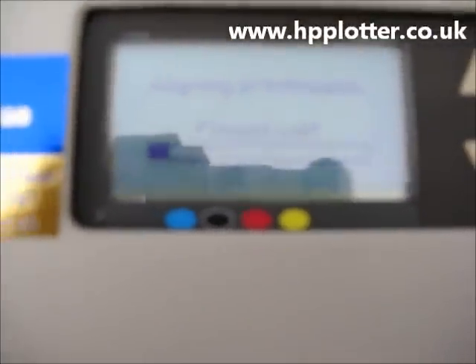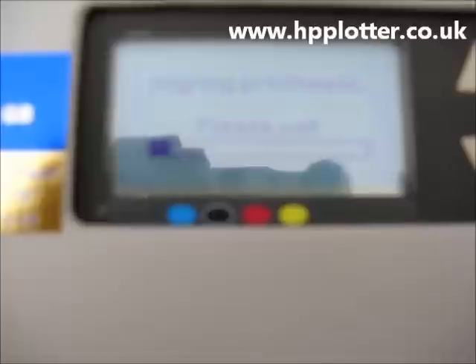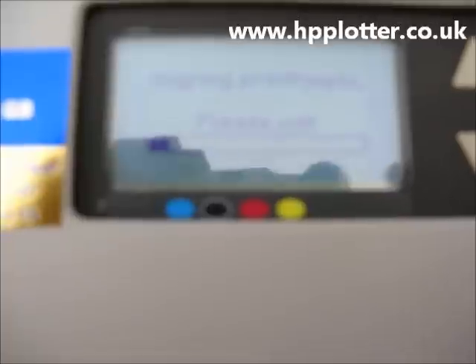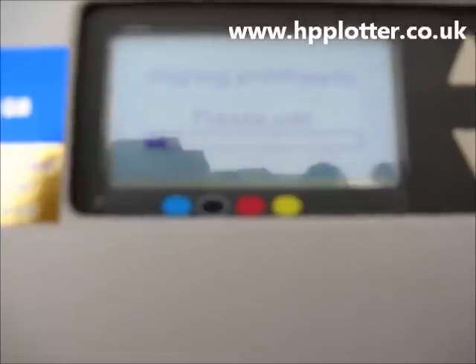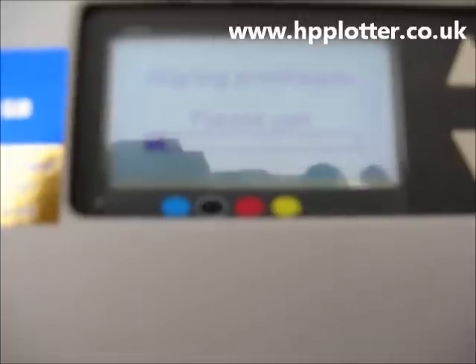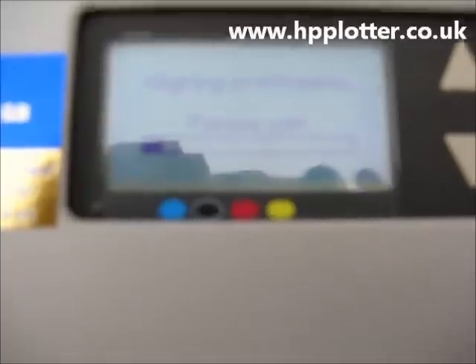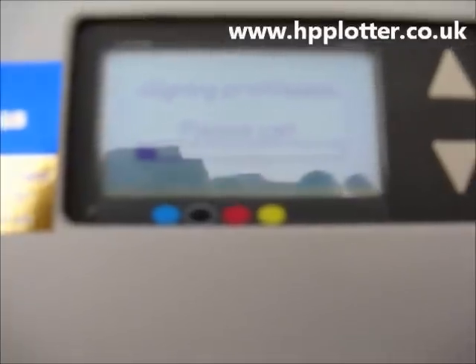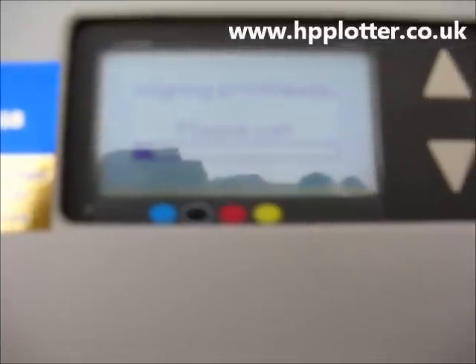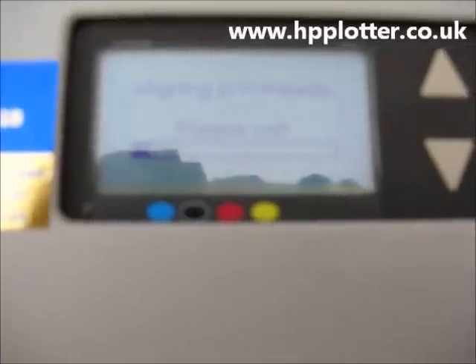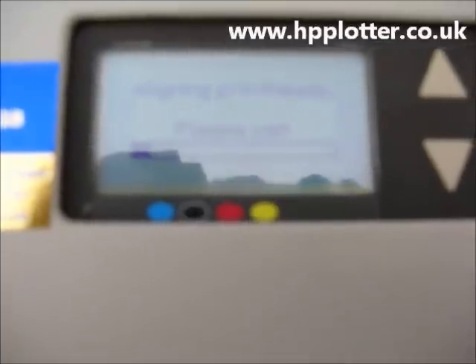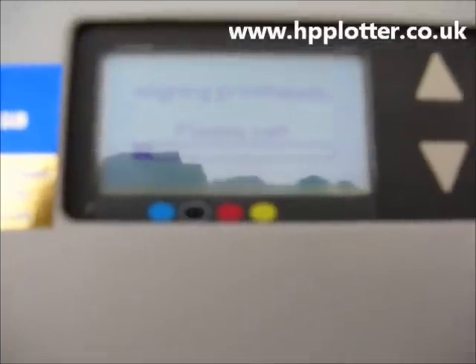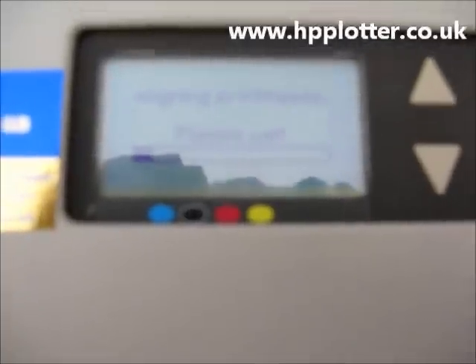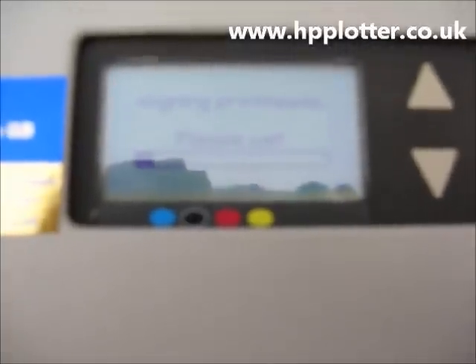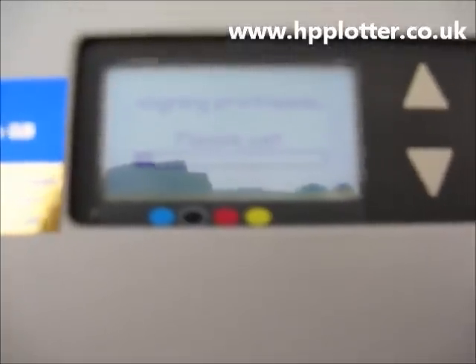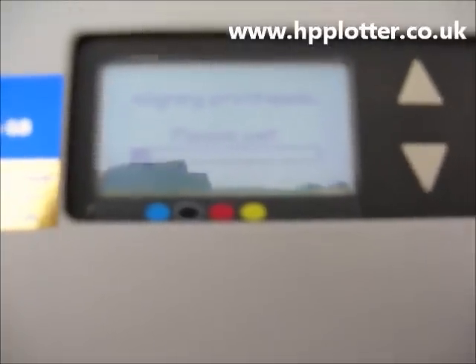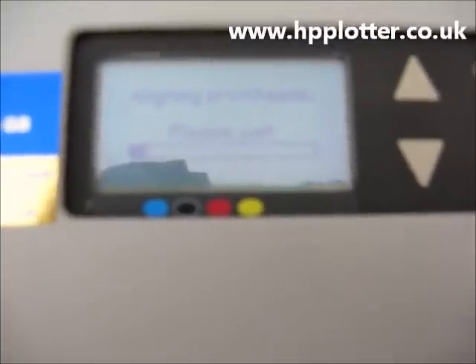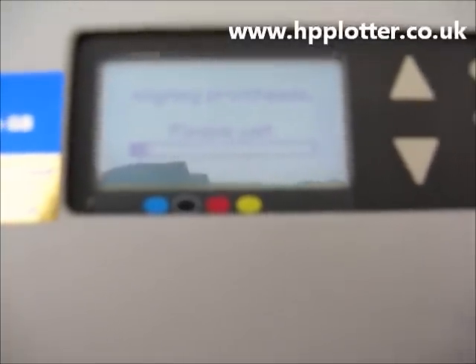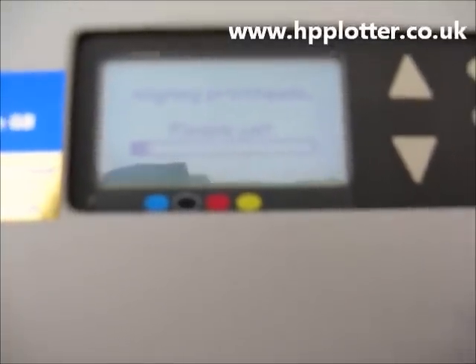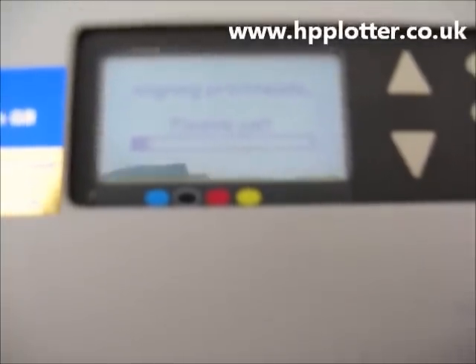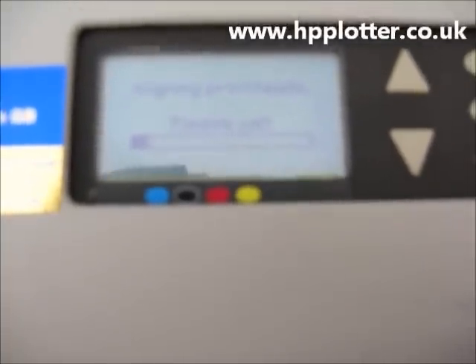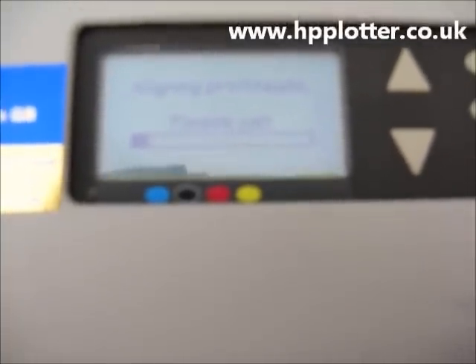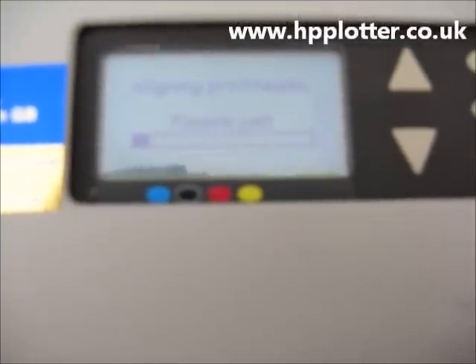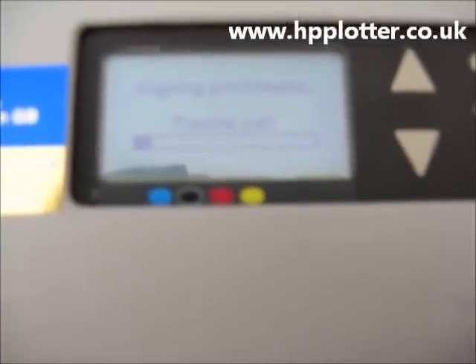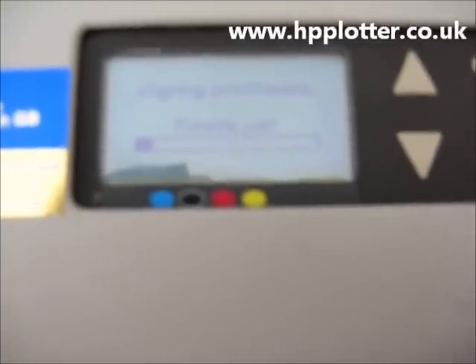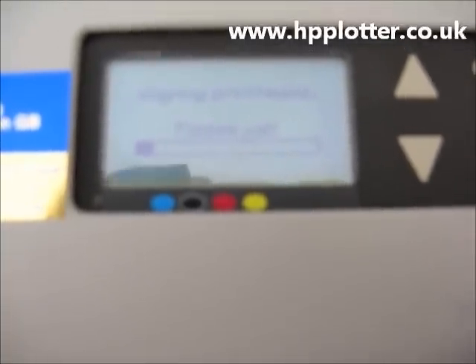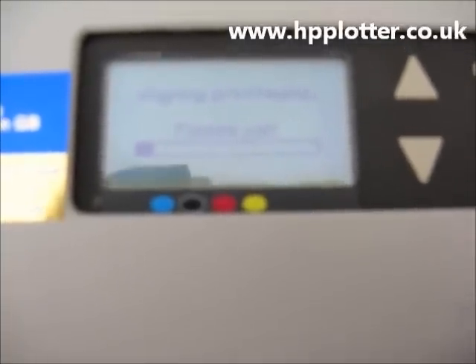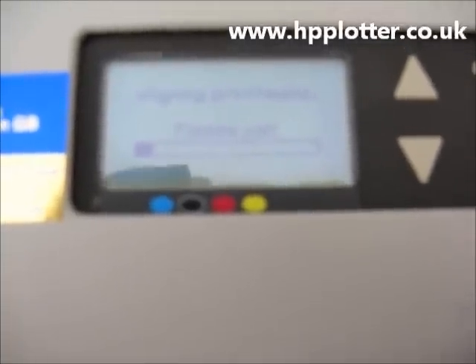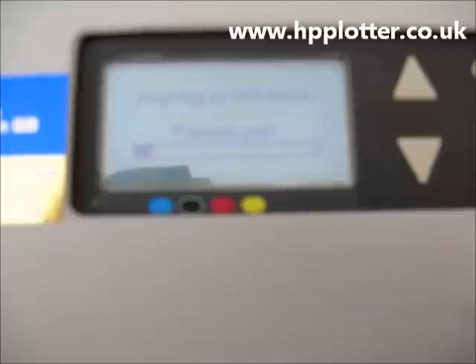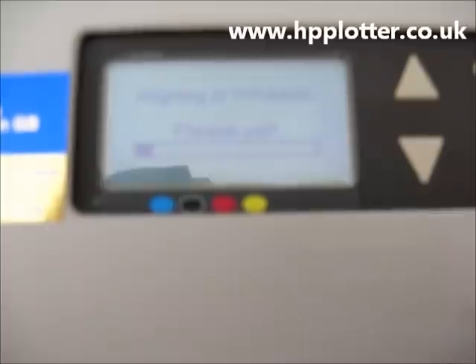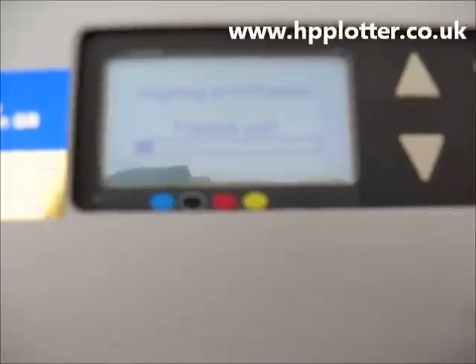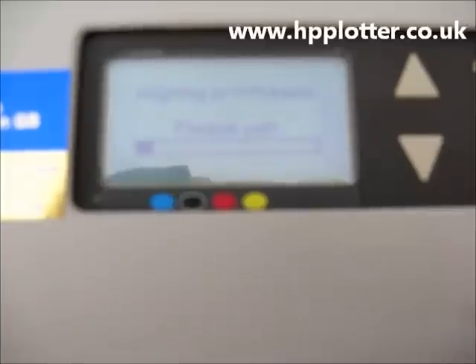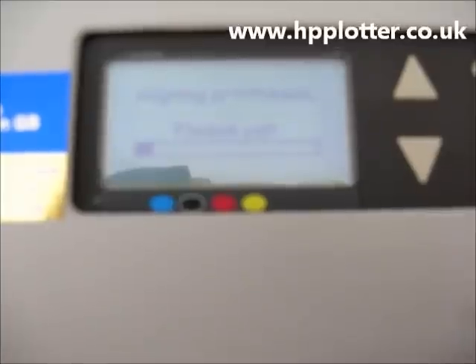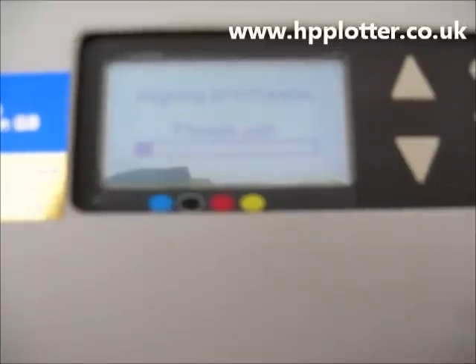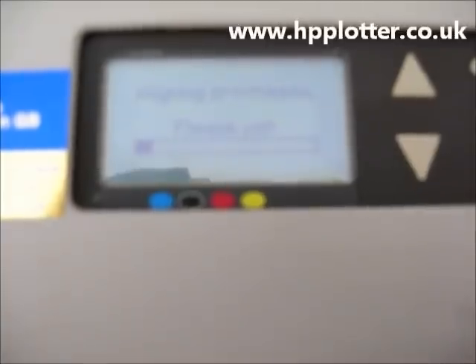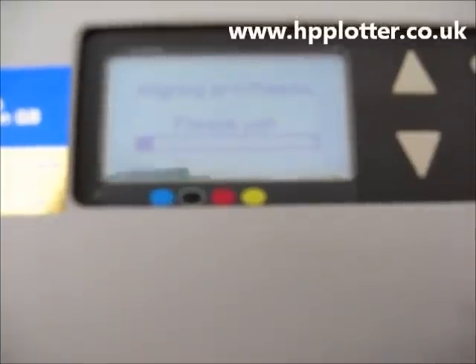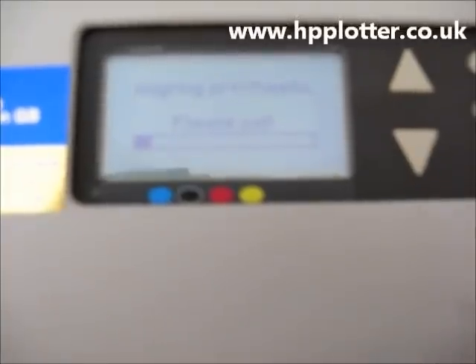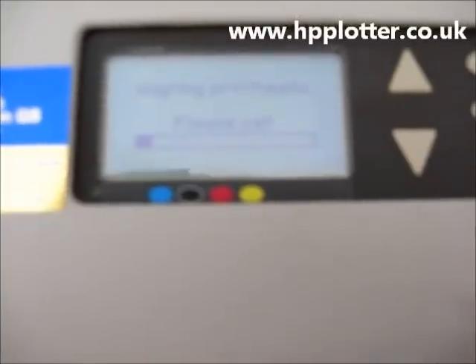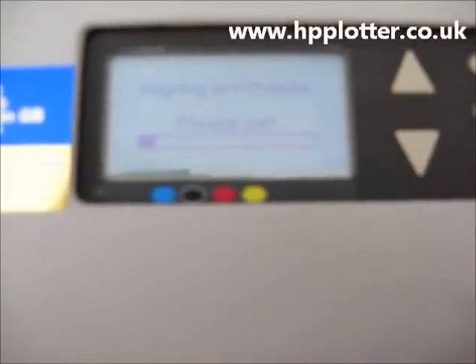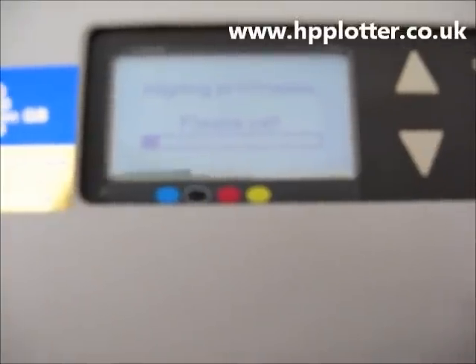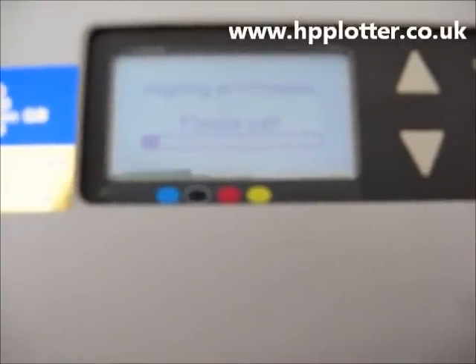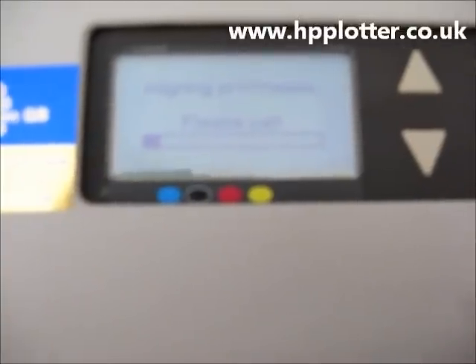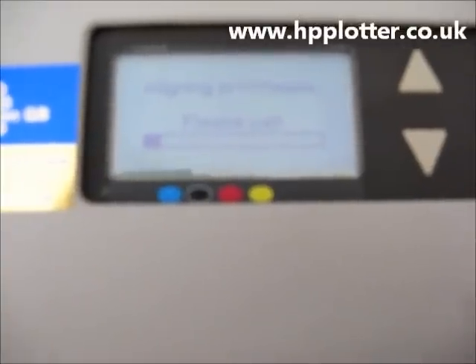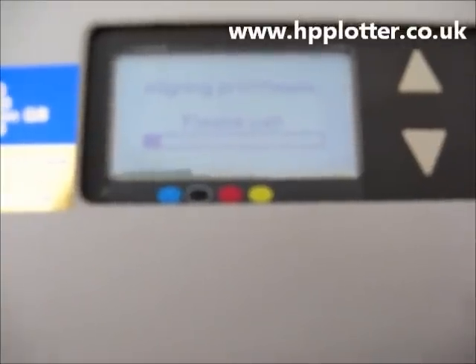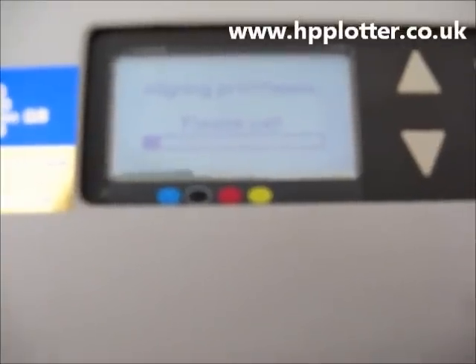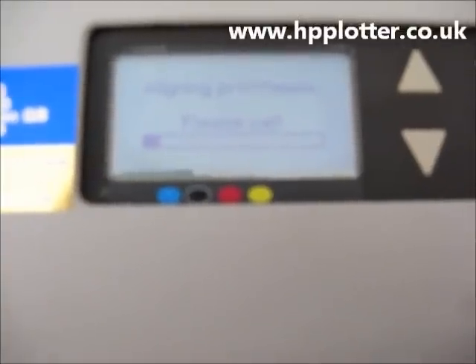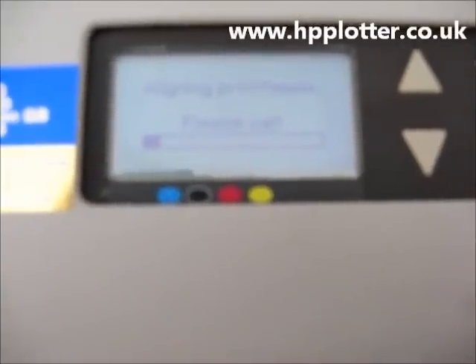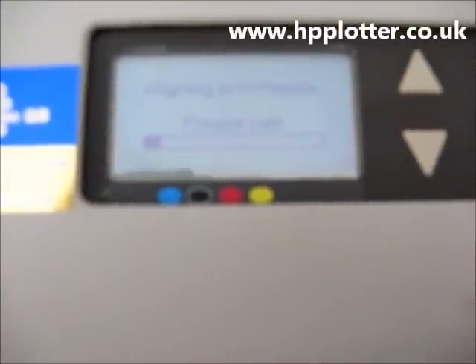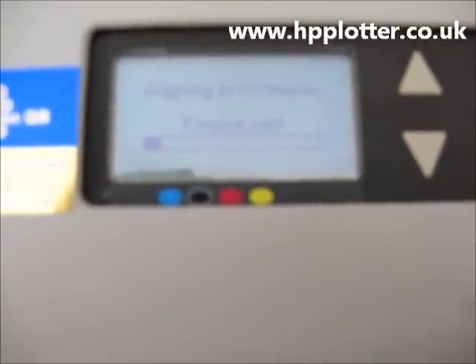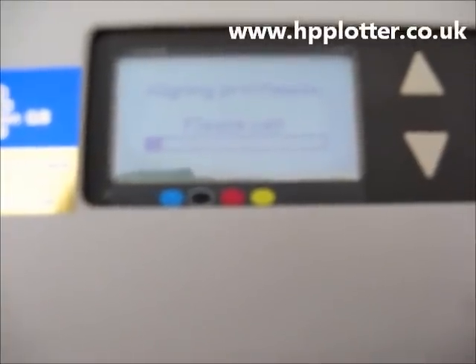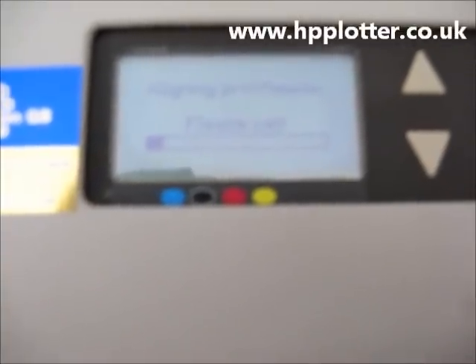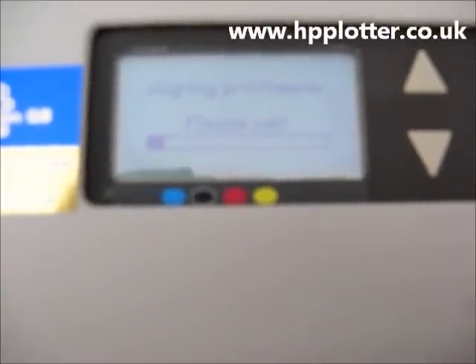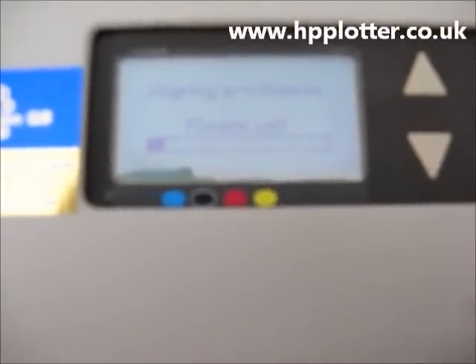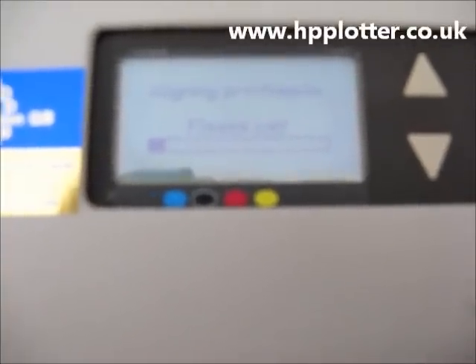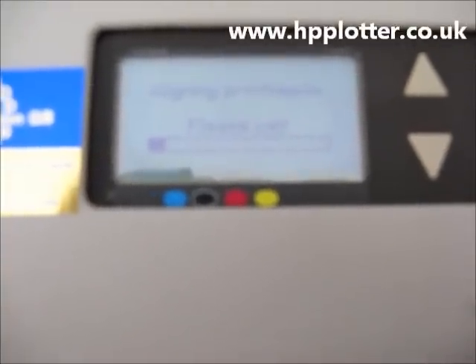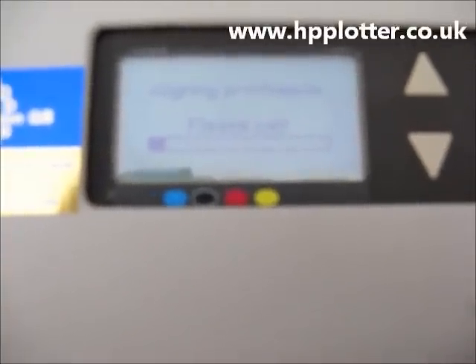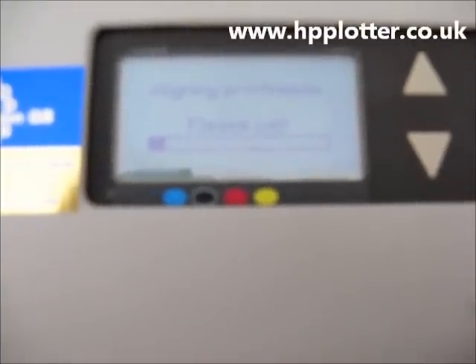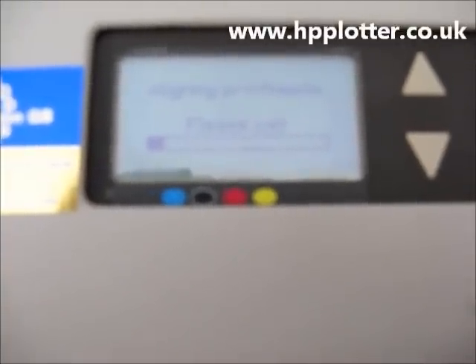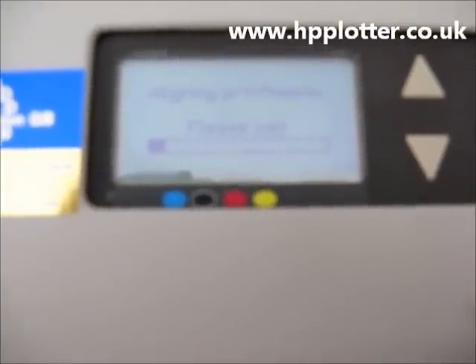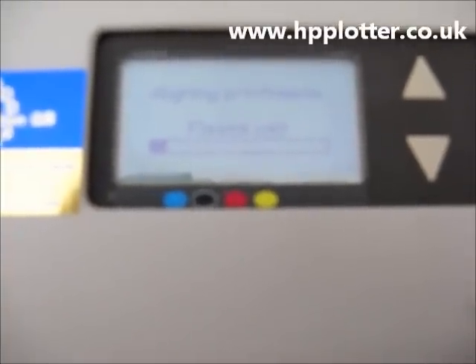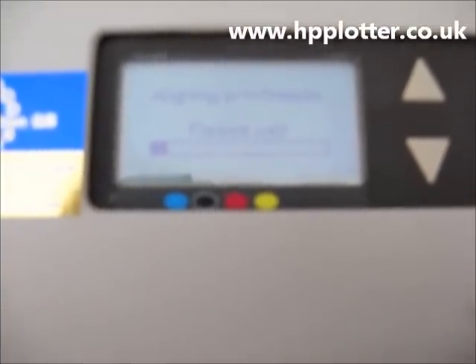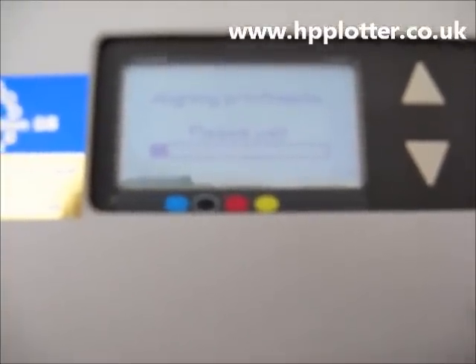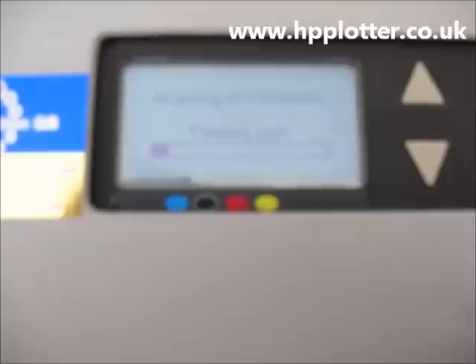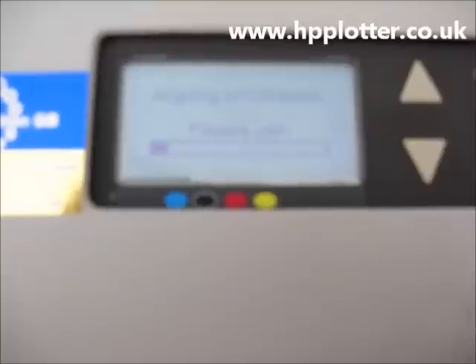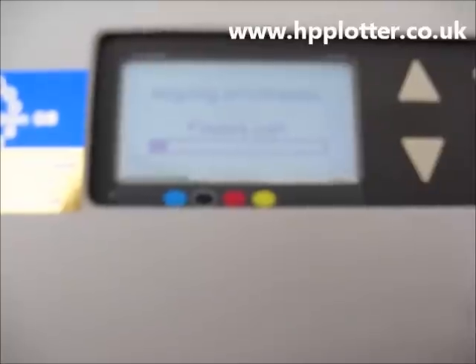What it's now going to do: it'll print a pattern, measure that pattern, and tell us whether or not the print heads are good on this machine.